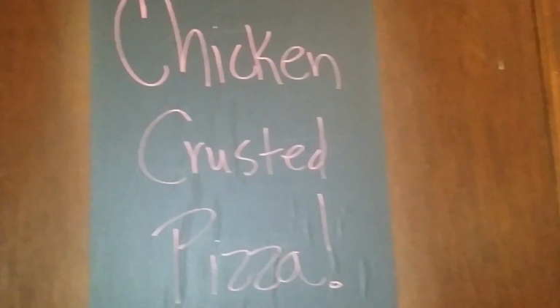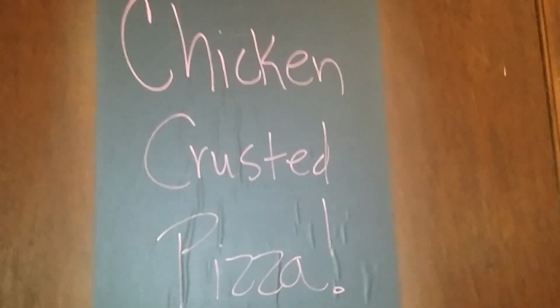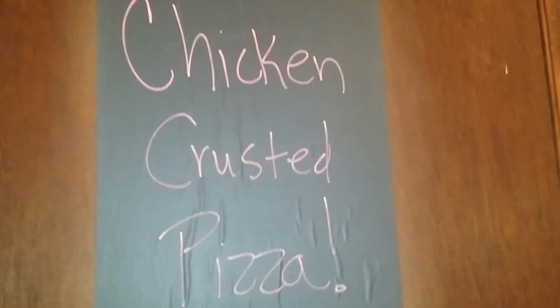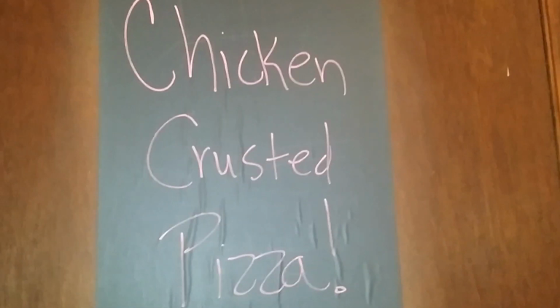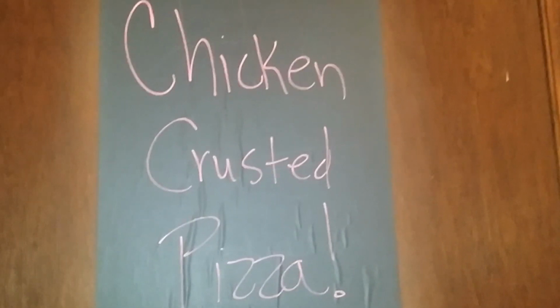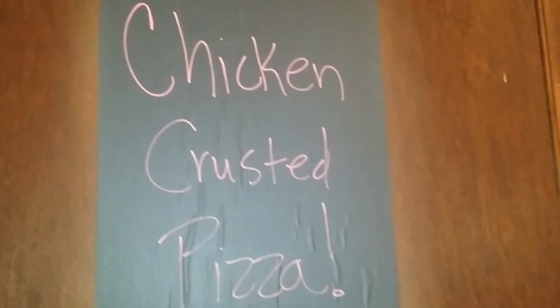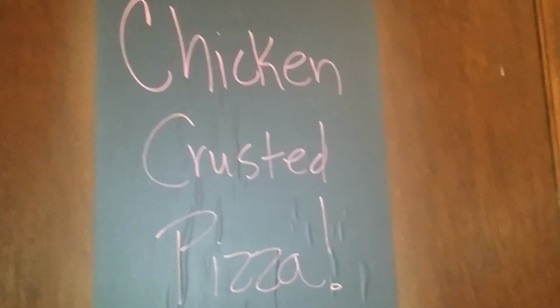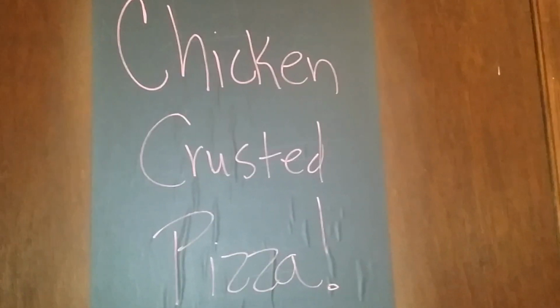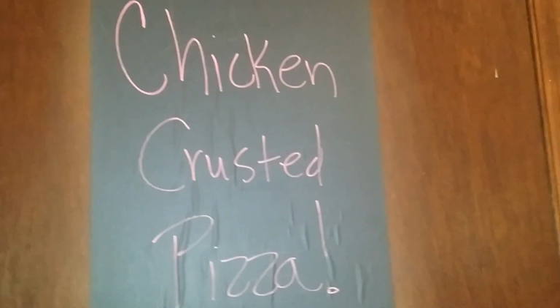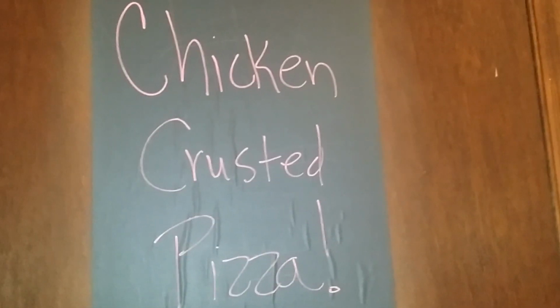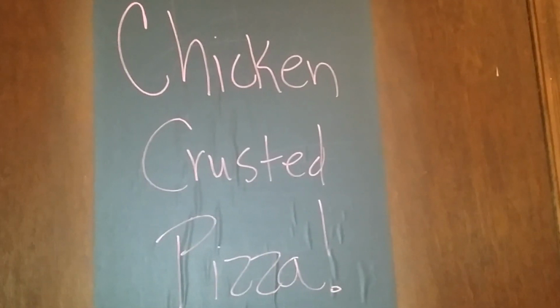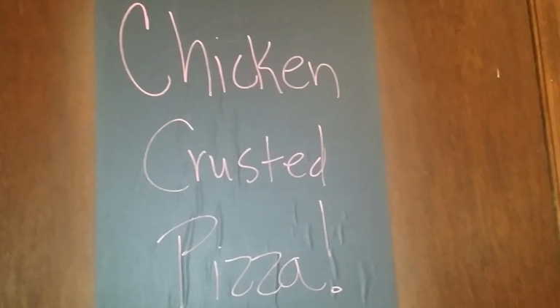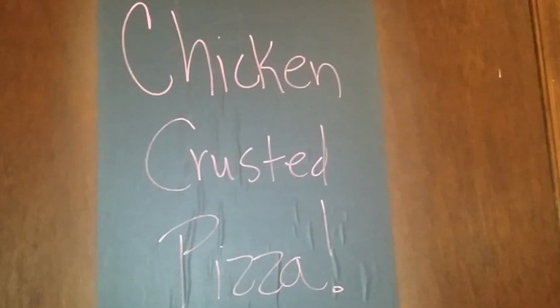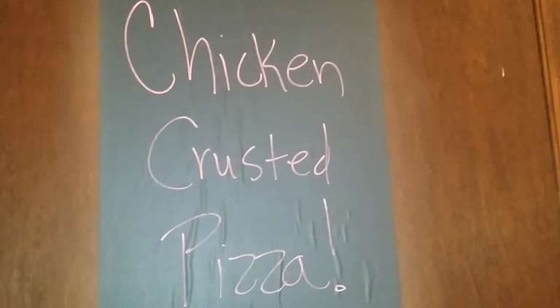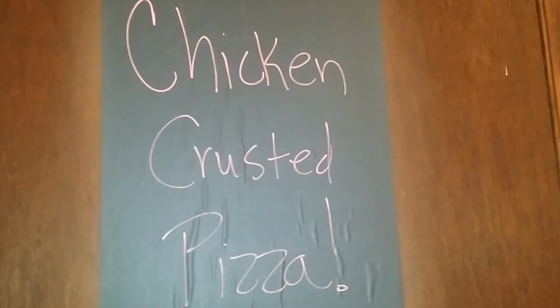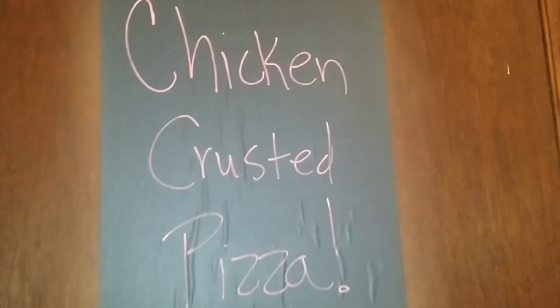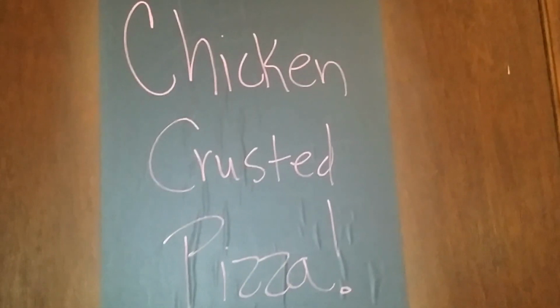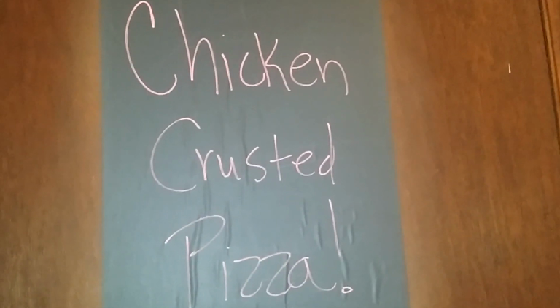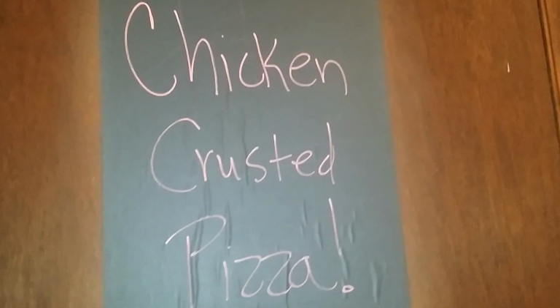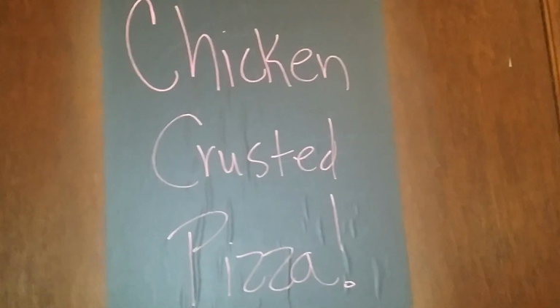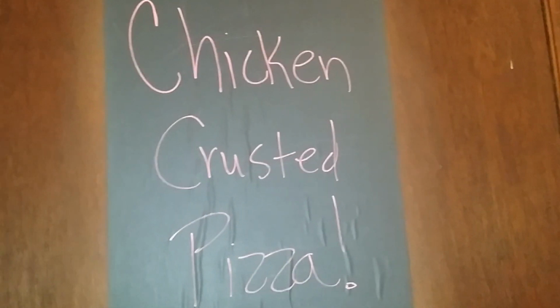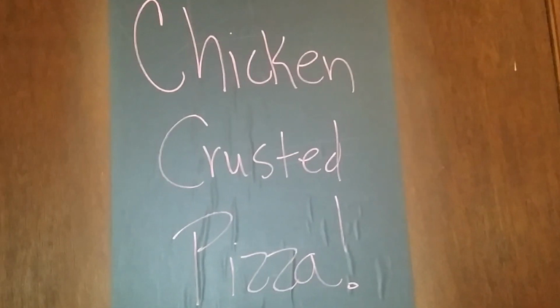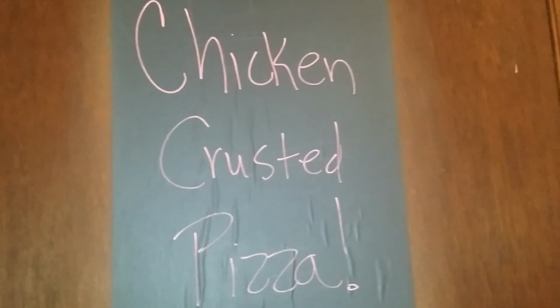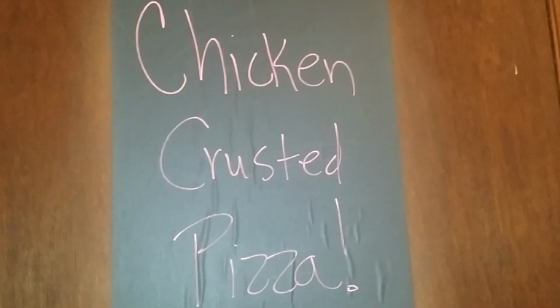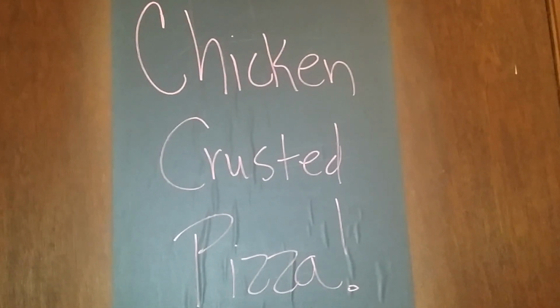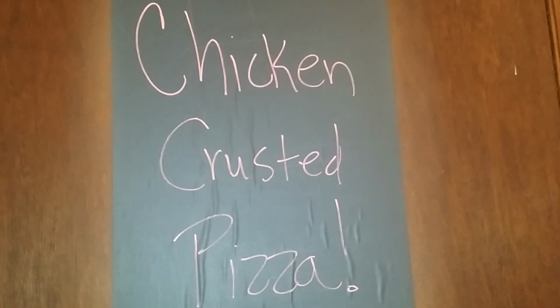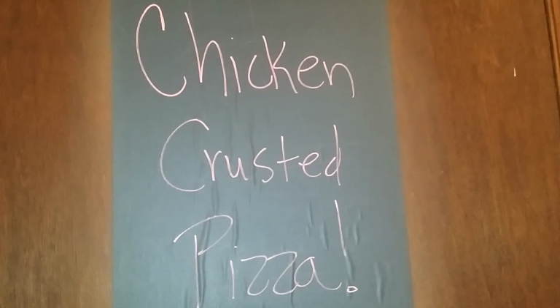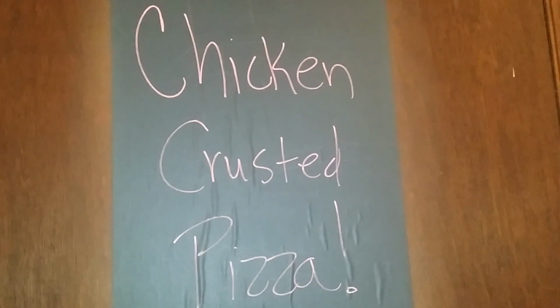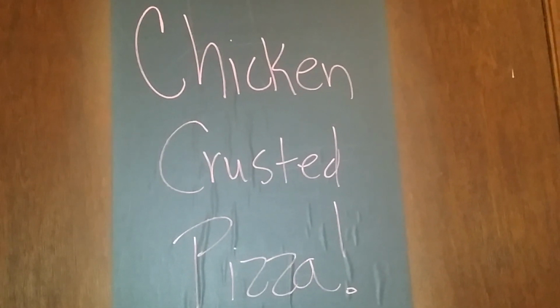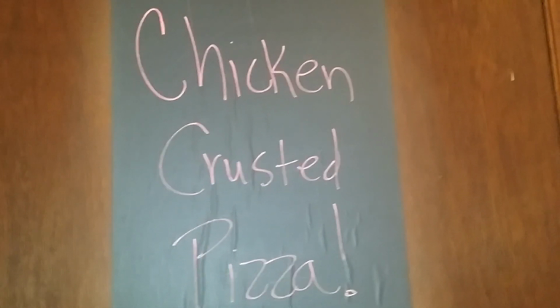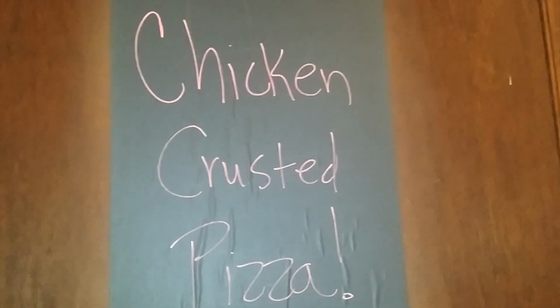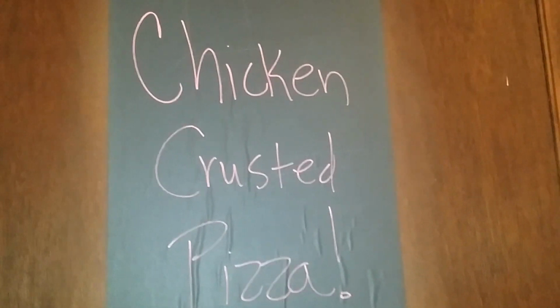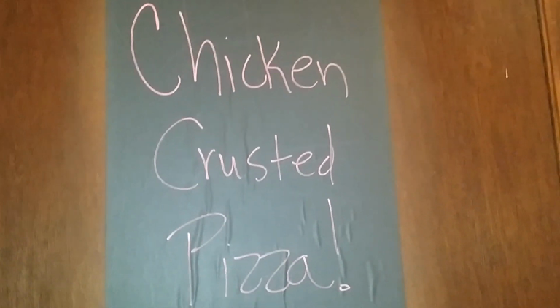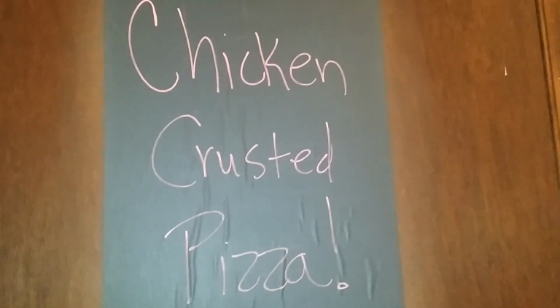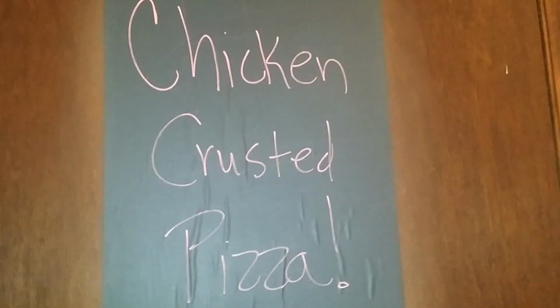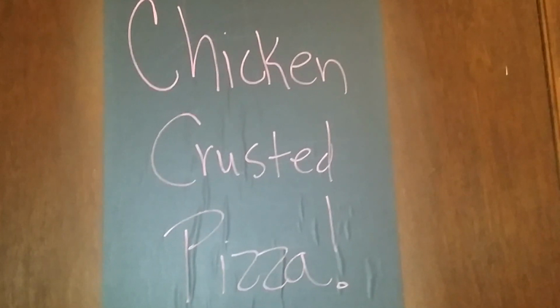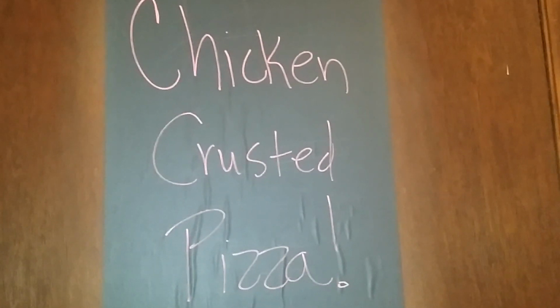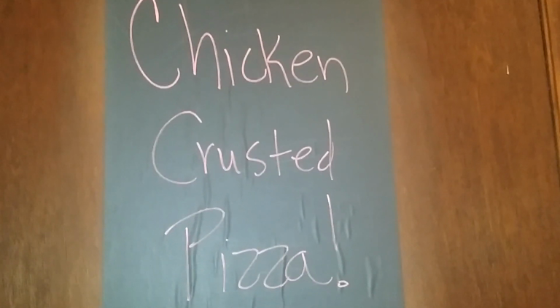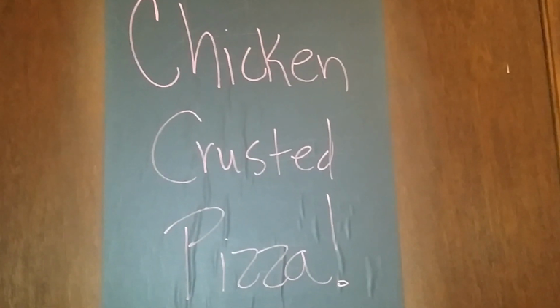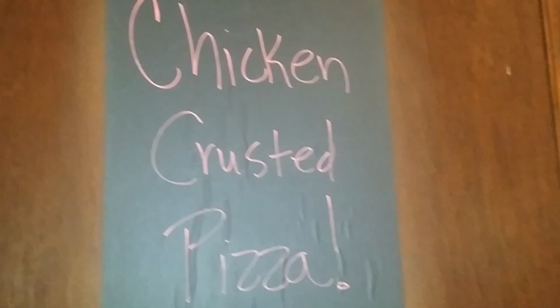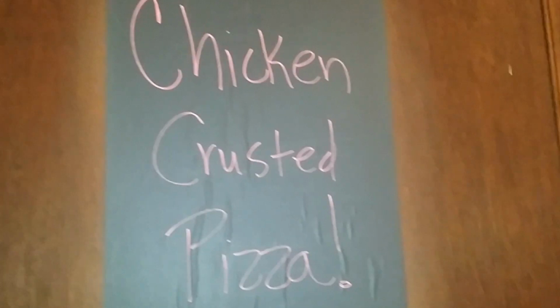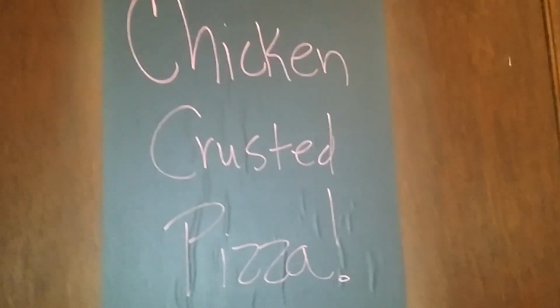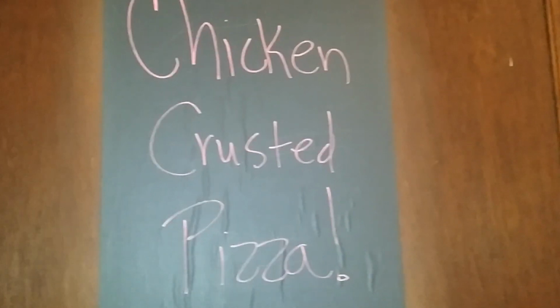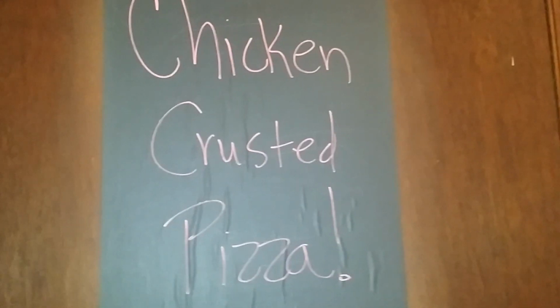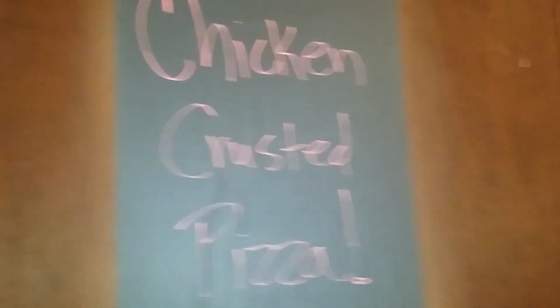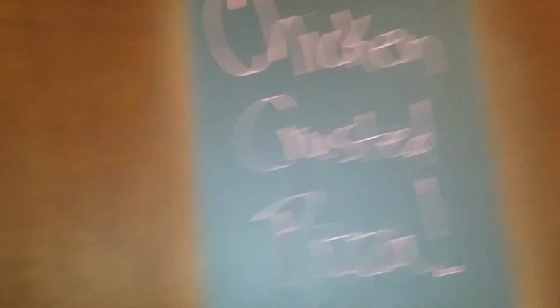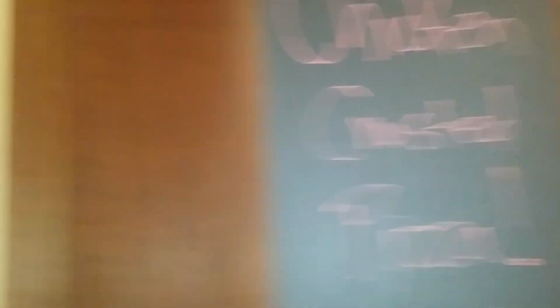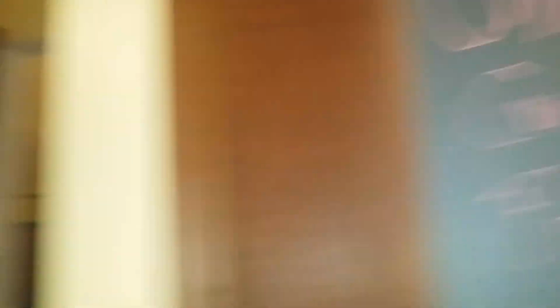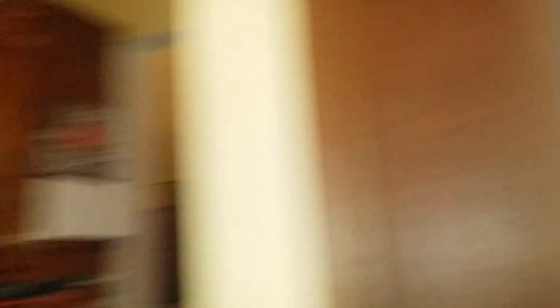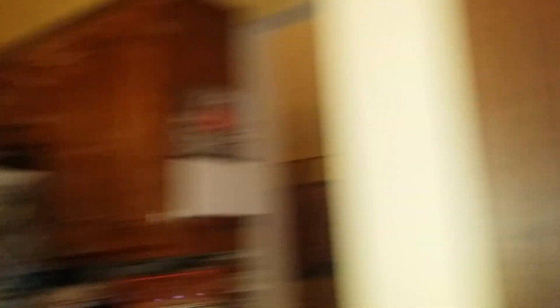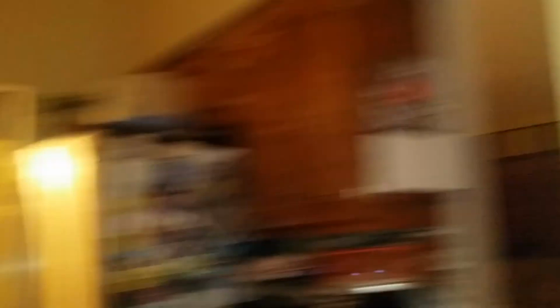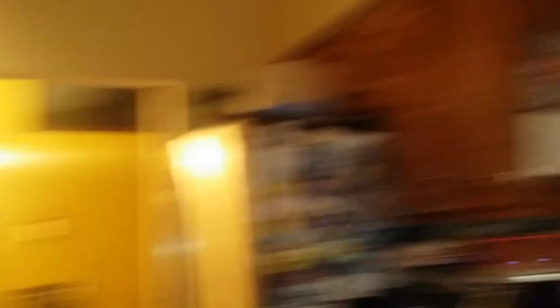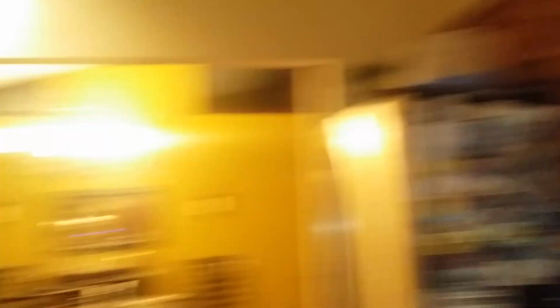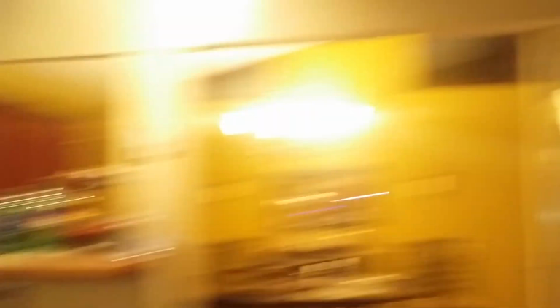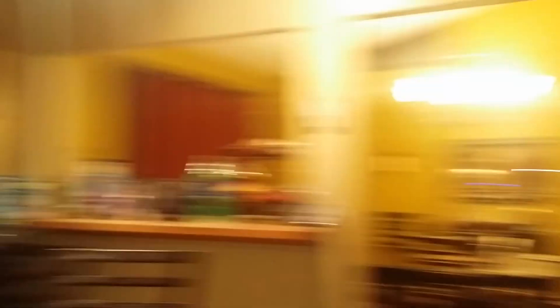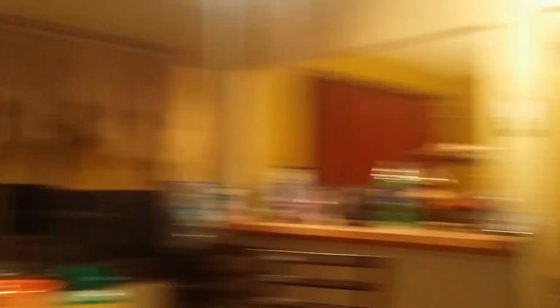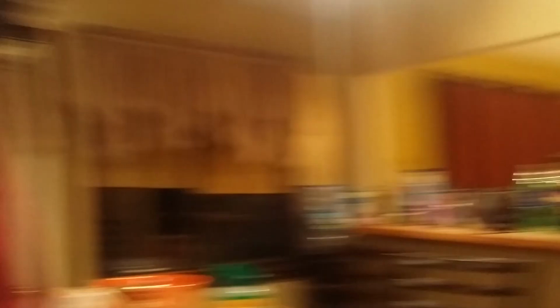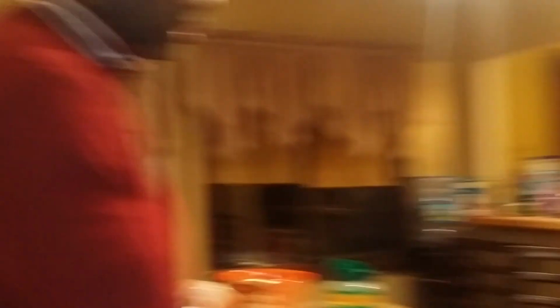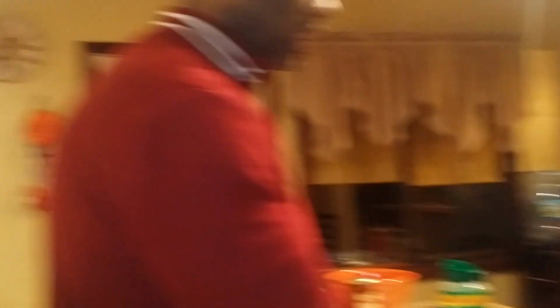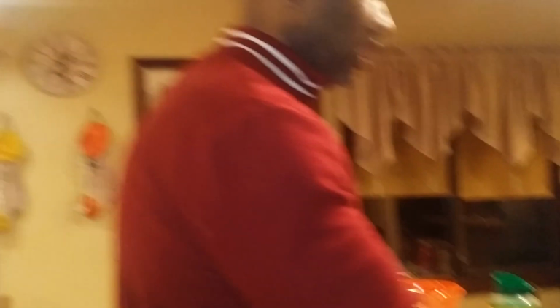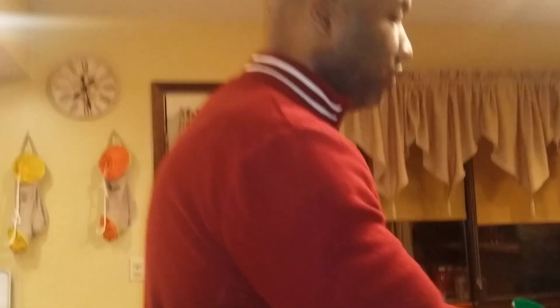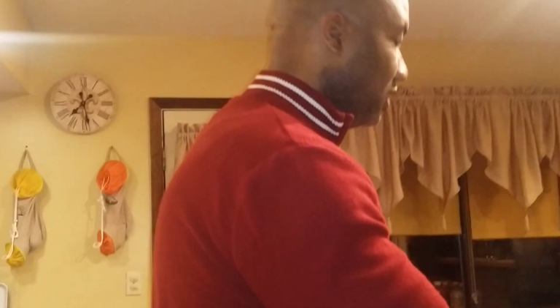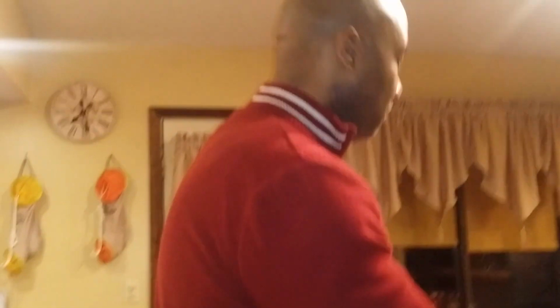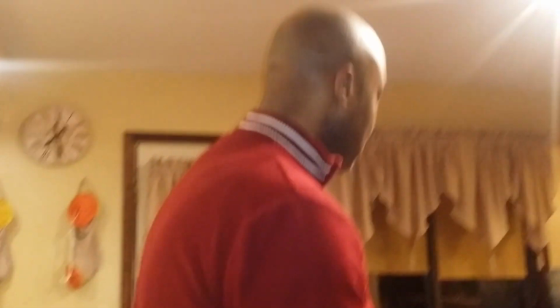Welcome to The Rock's Kitchen. Today's edition is the Chicken Crusted Pizza. Let's show you what we got going on here with Chicken Crusted Pizza.